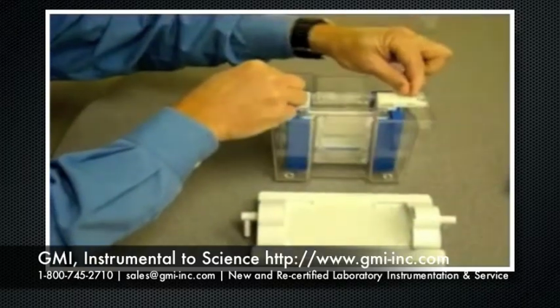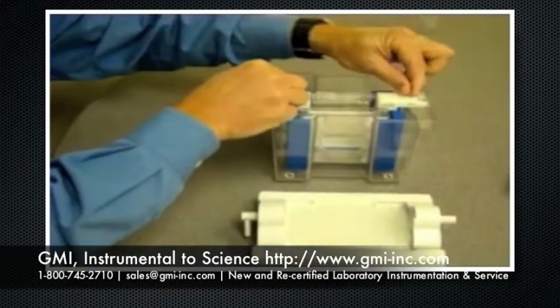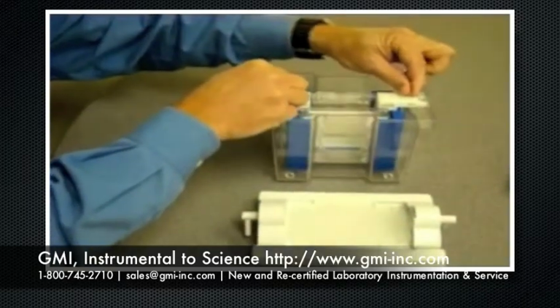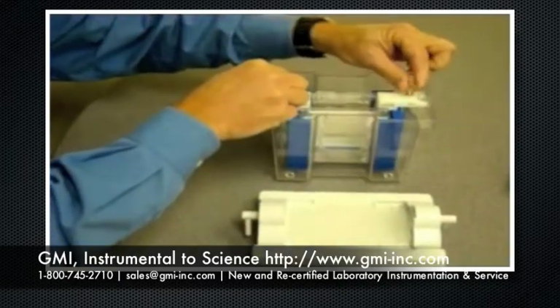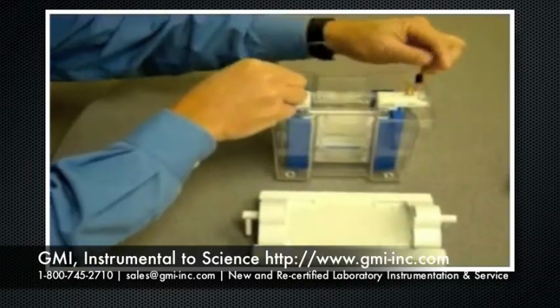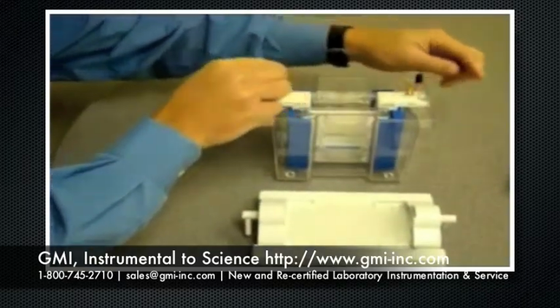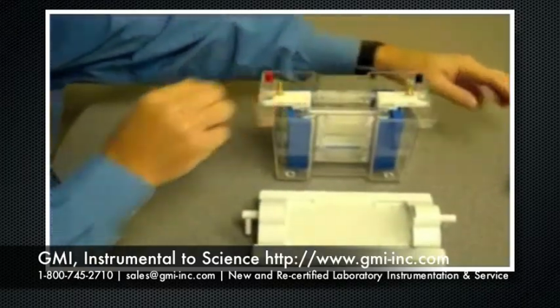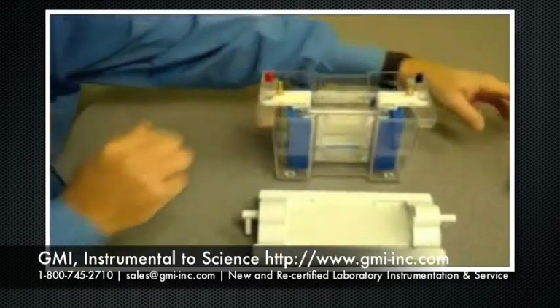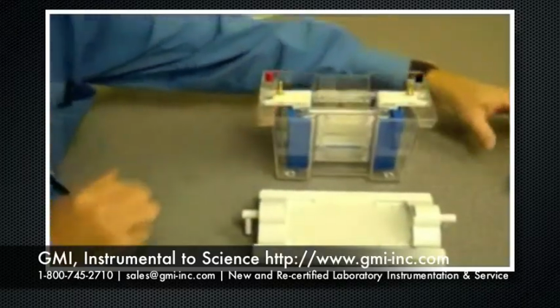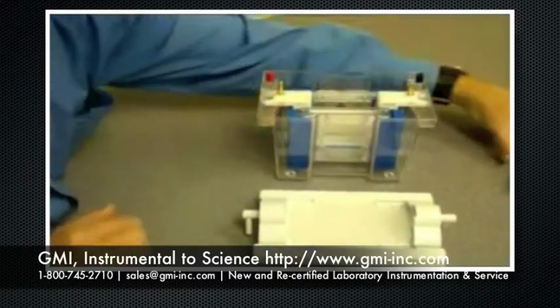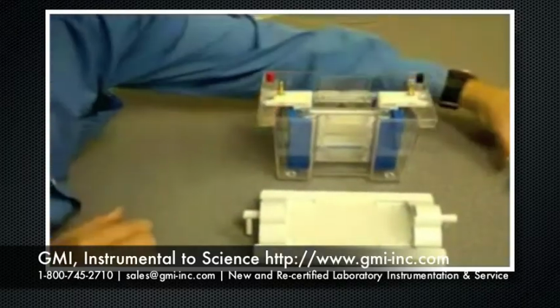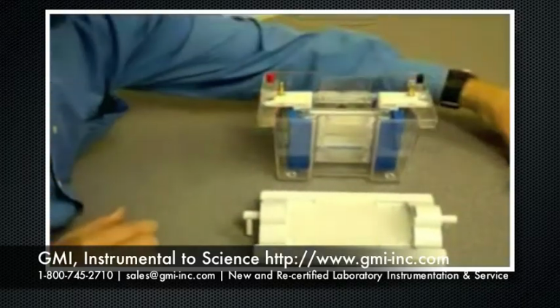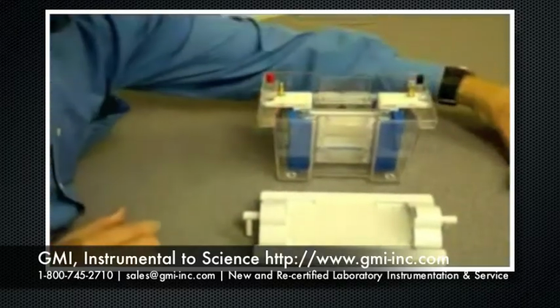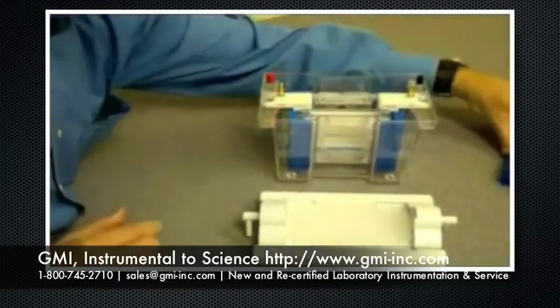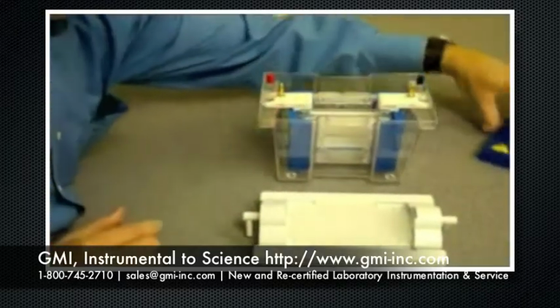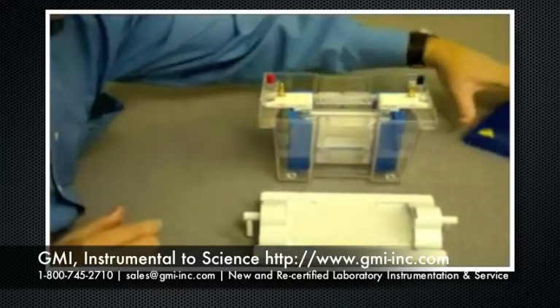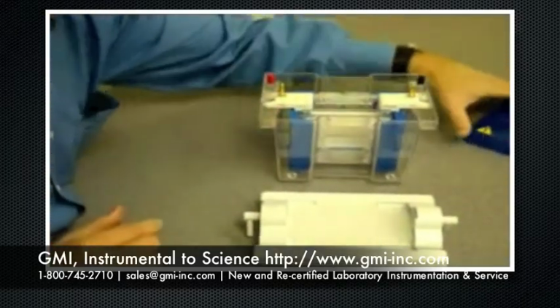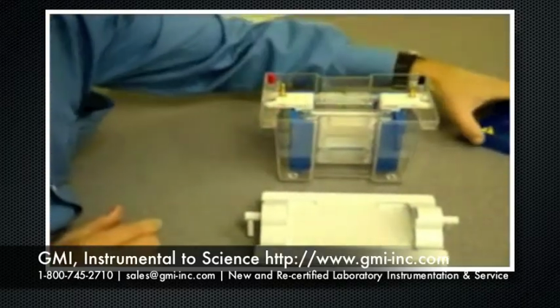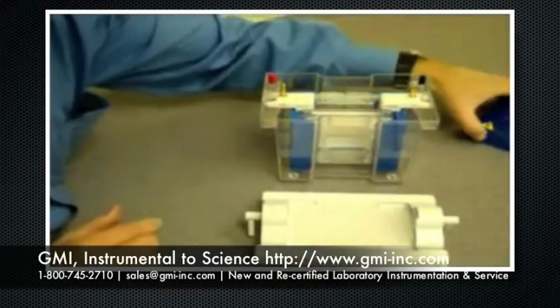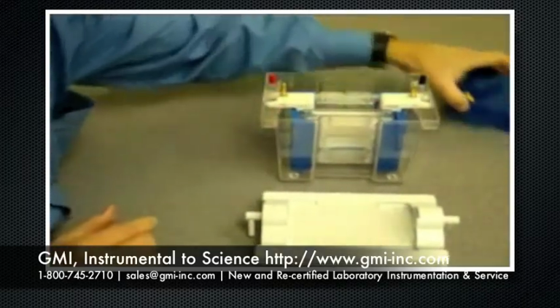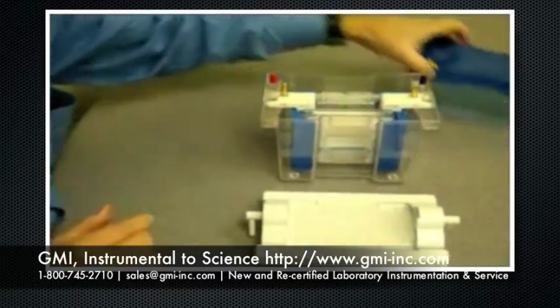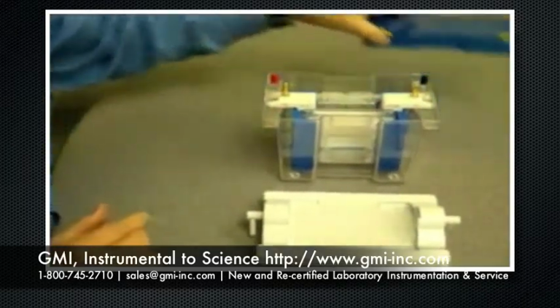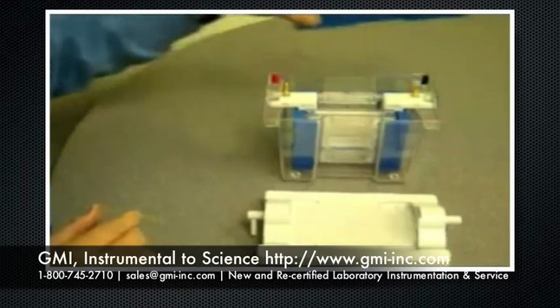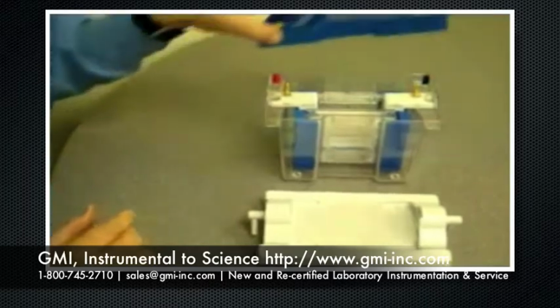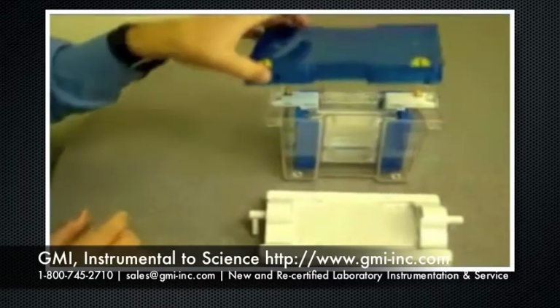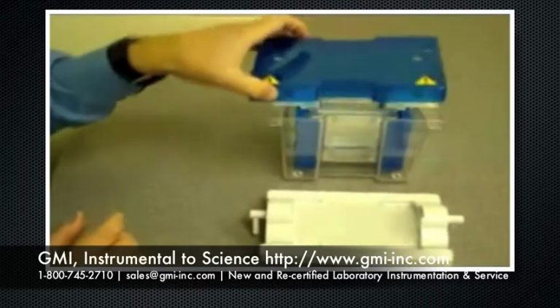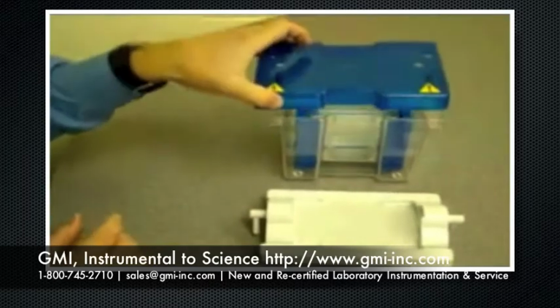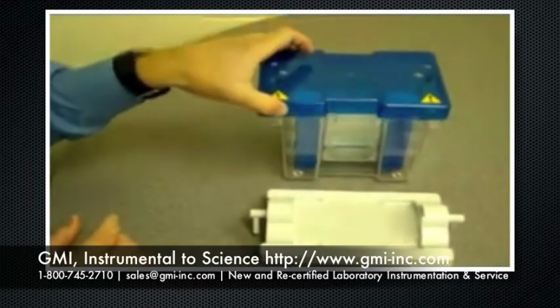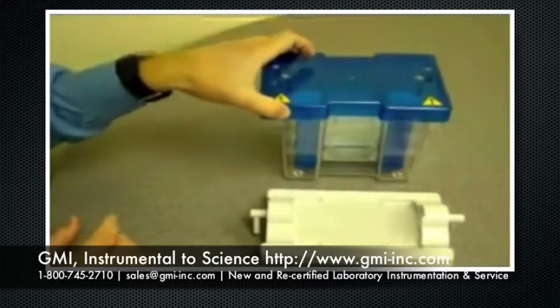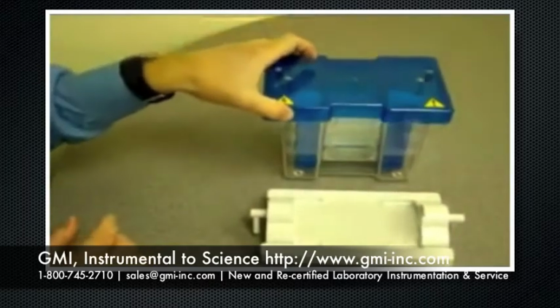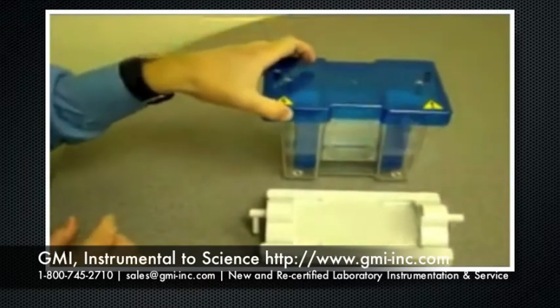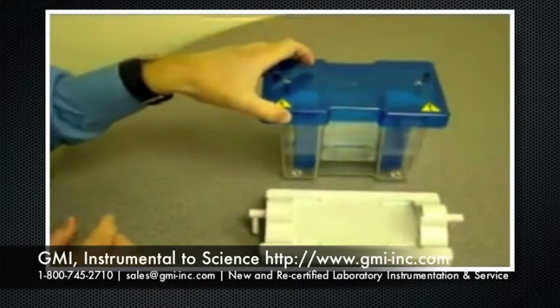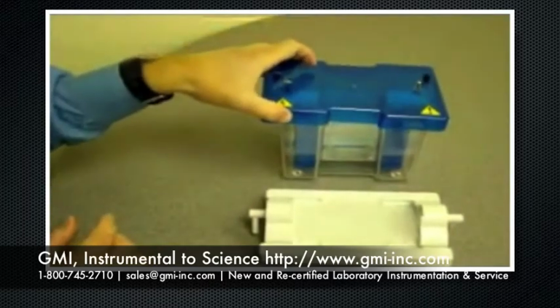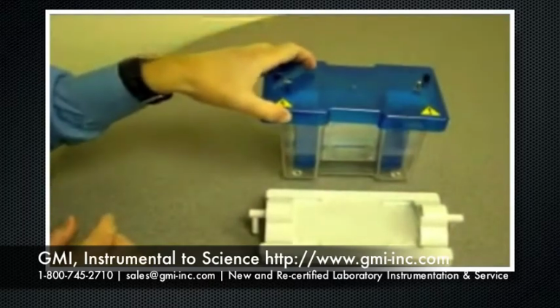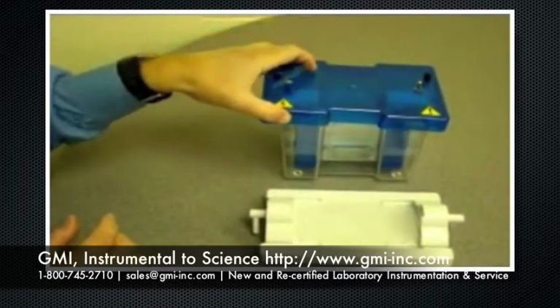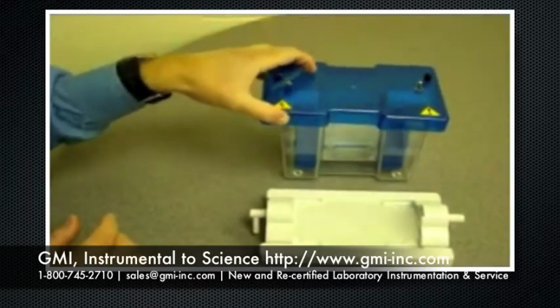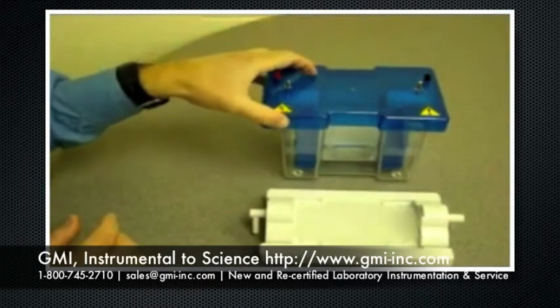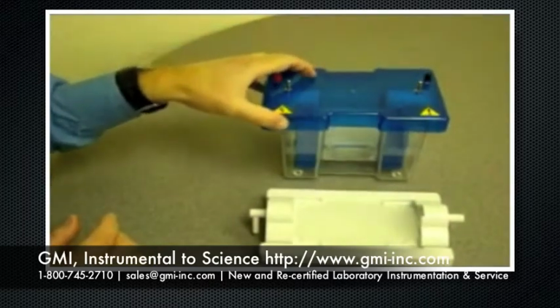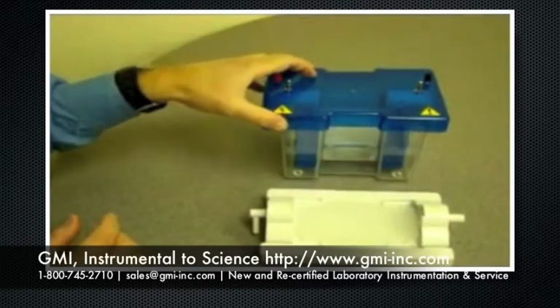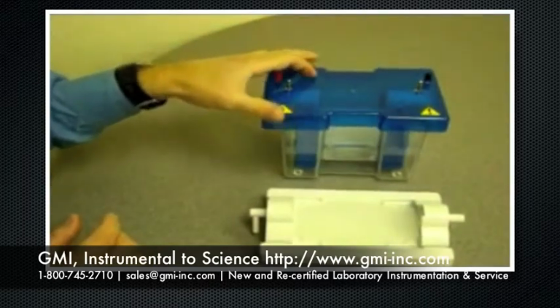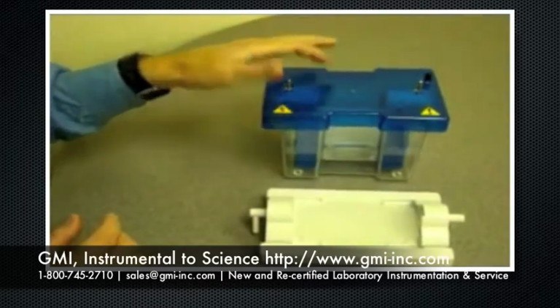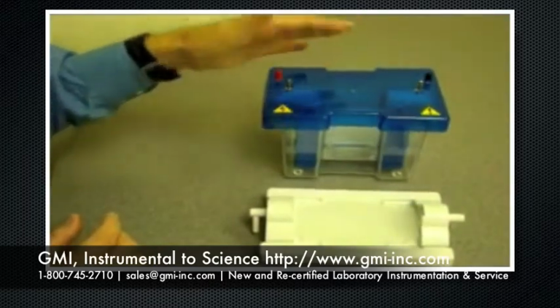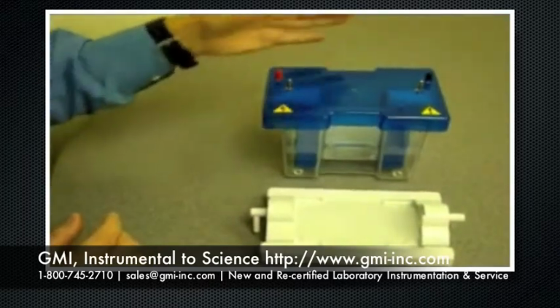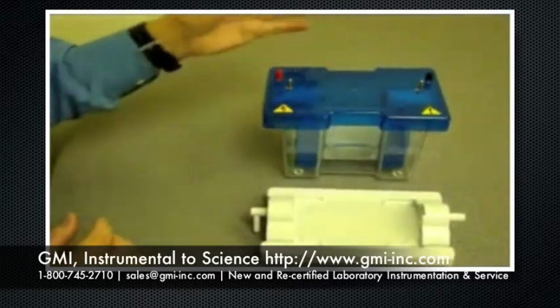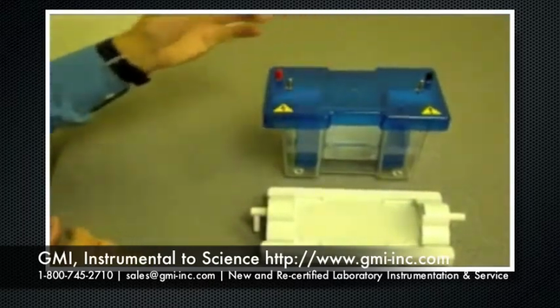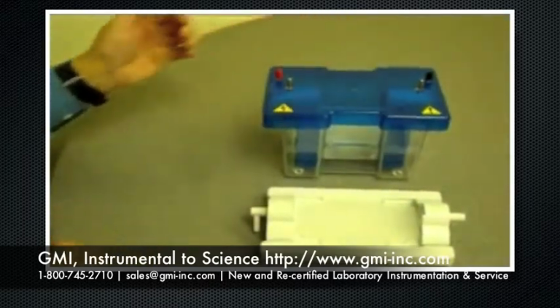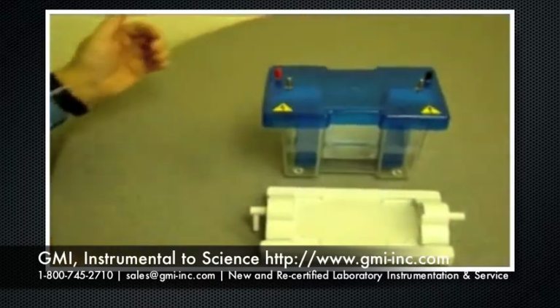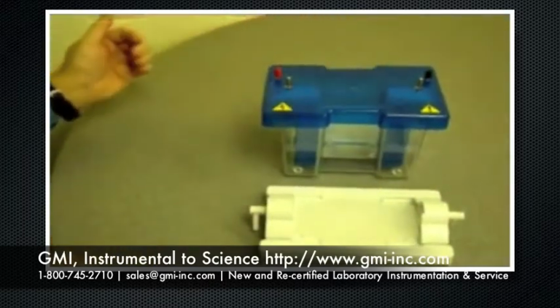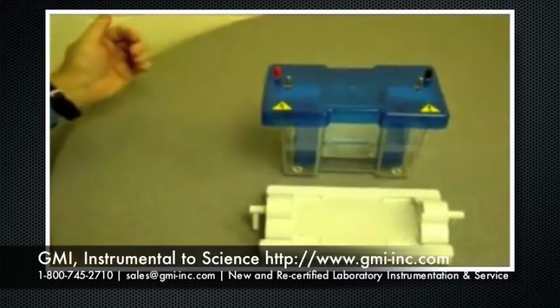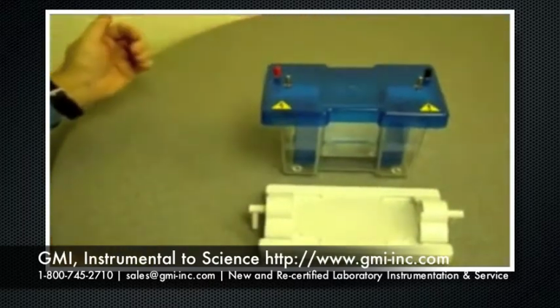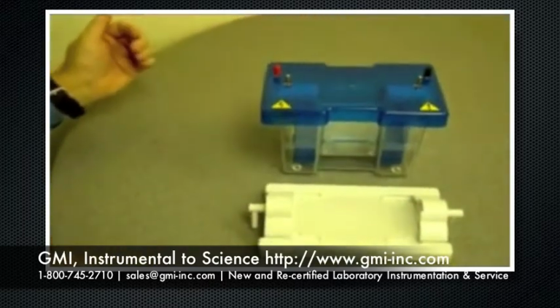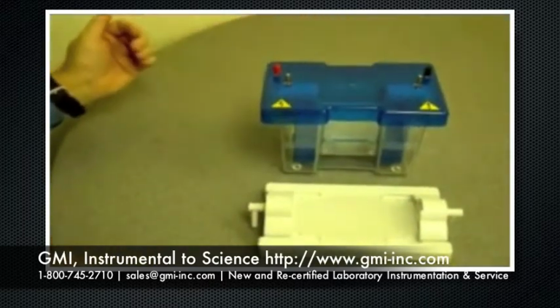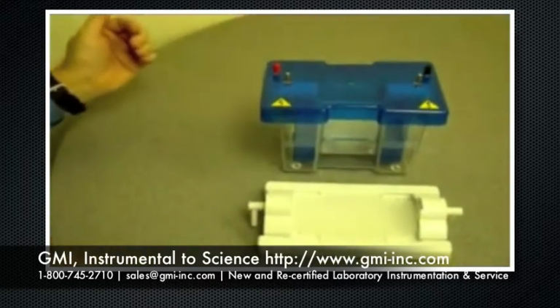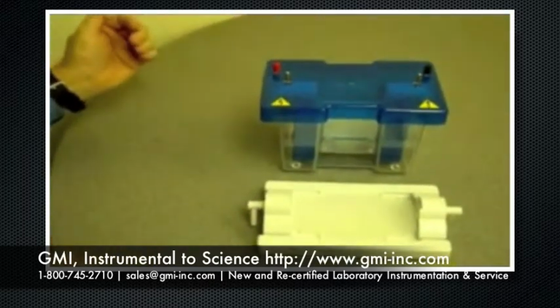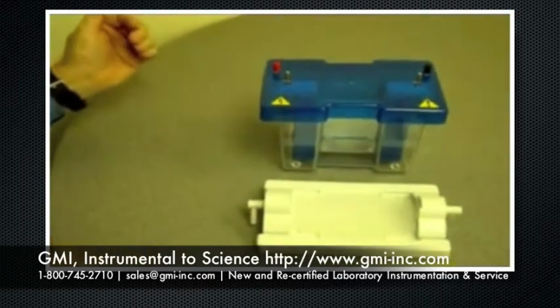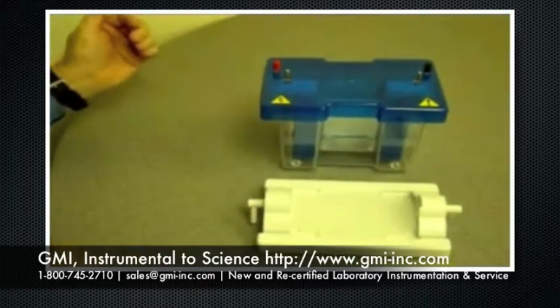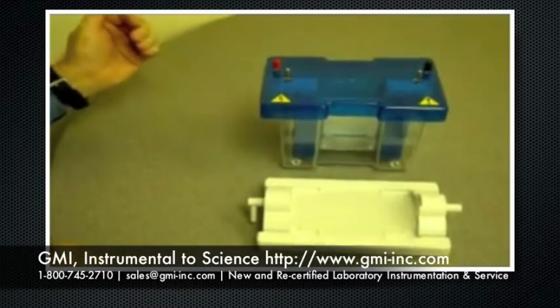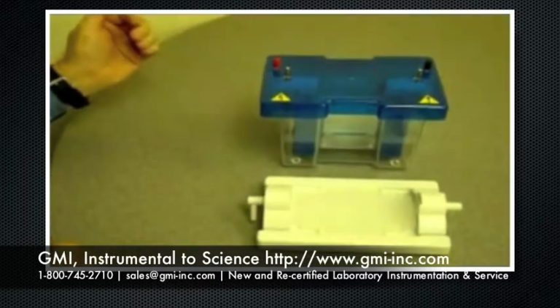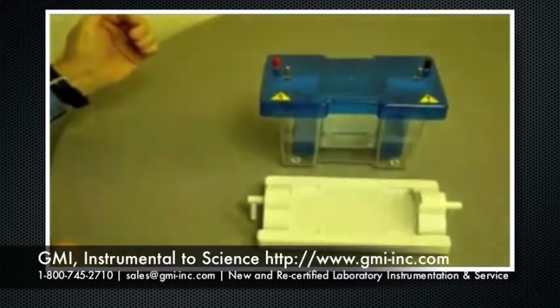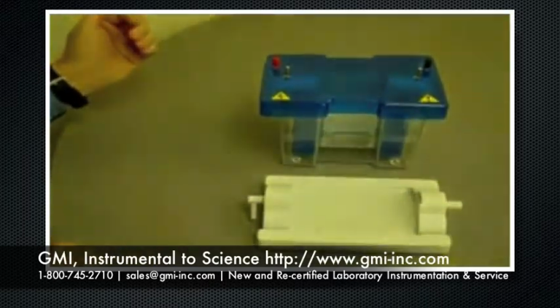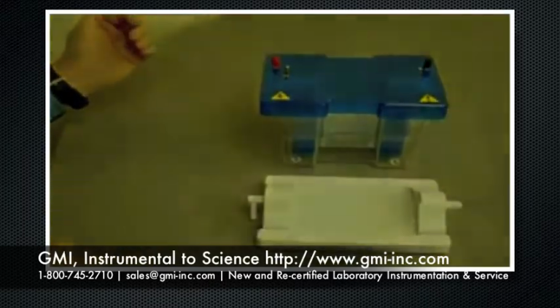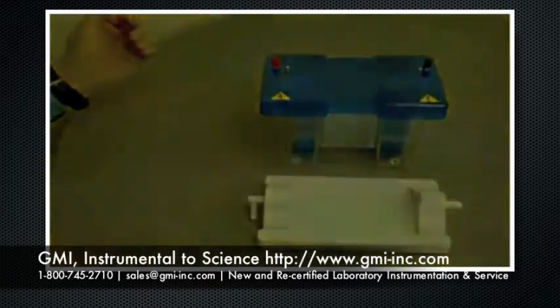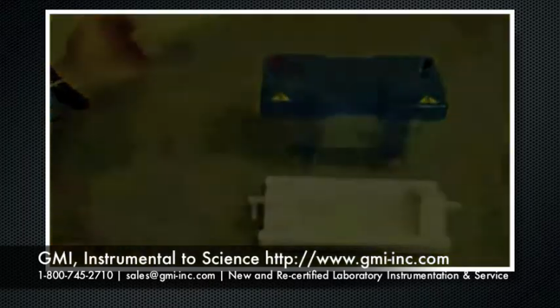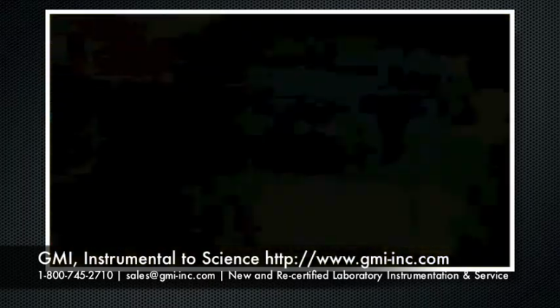By adding your buffer, the lid, add power, and you are ready to run your gel.